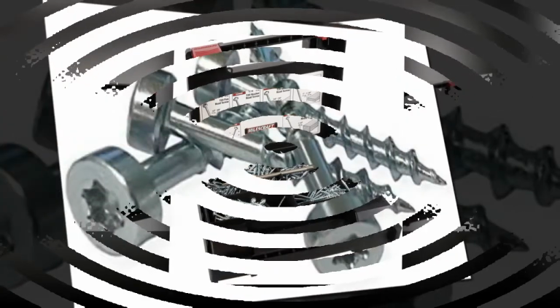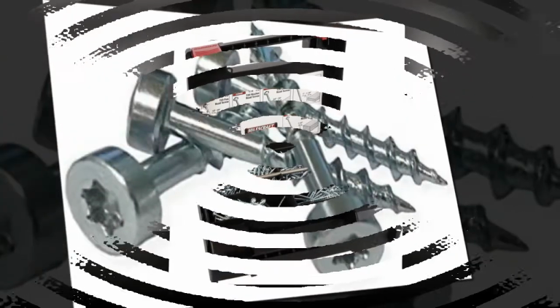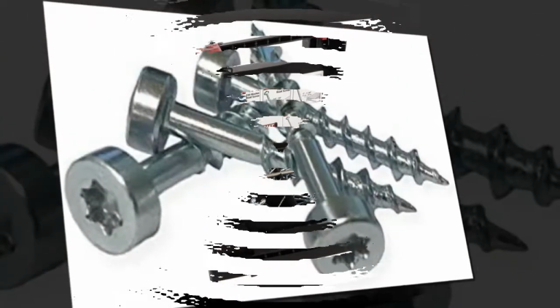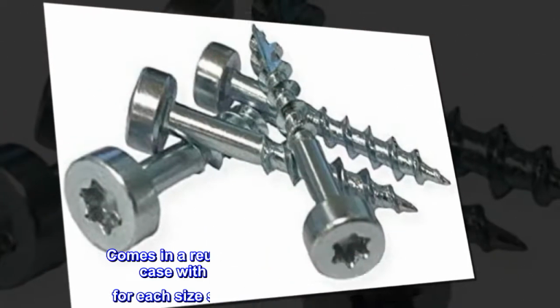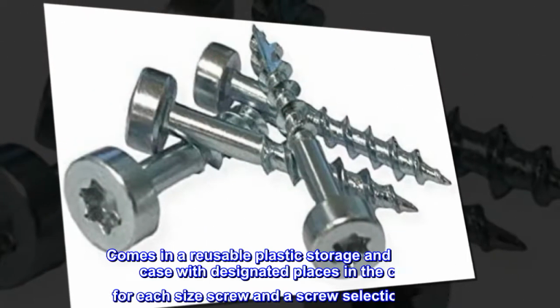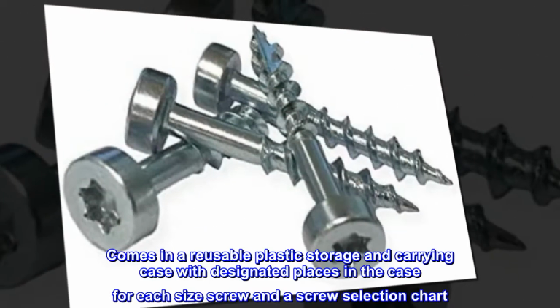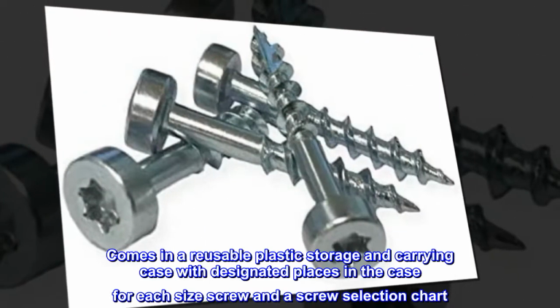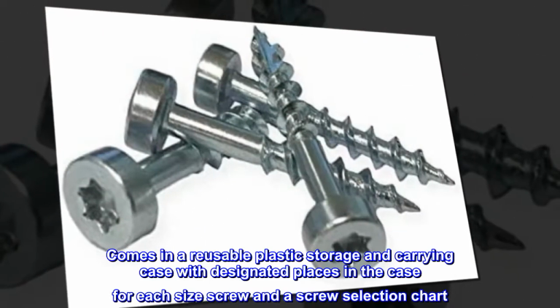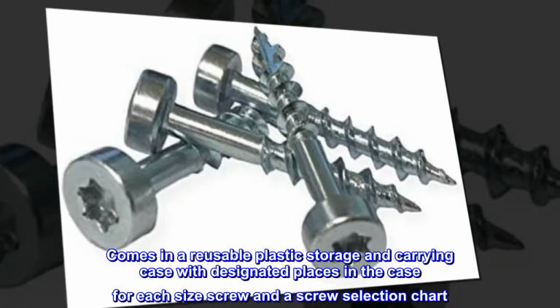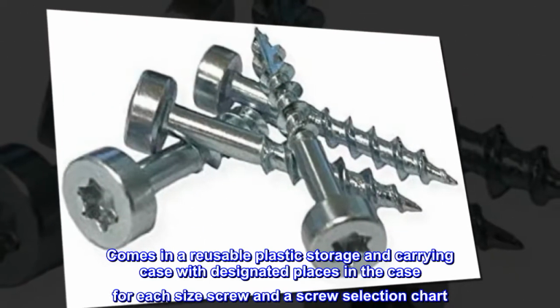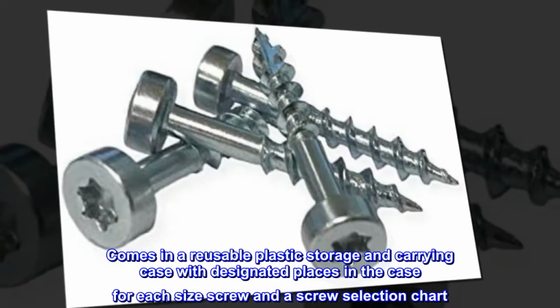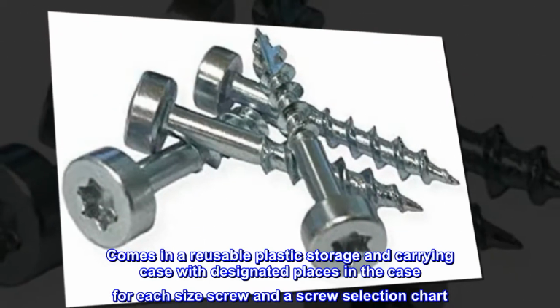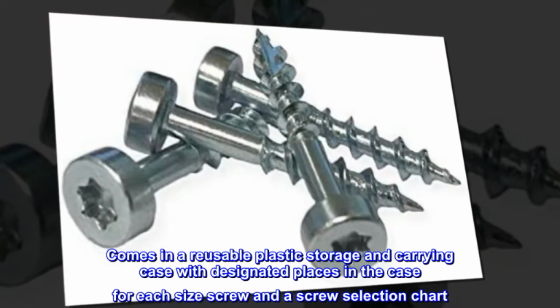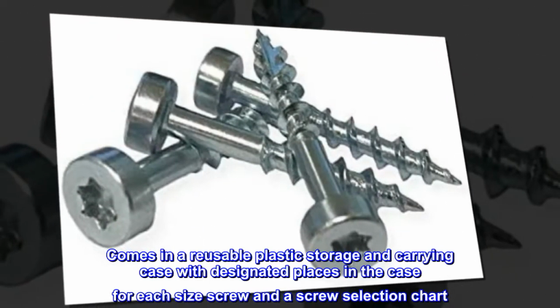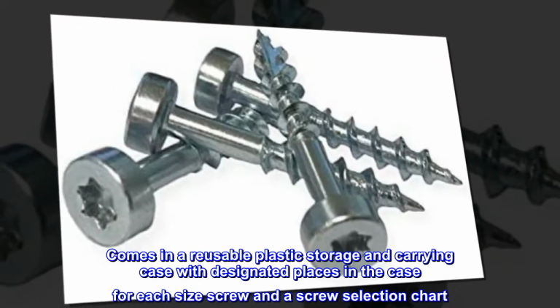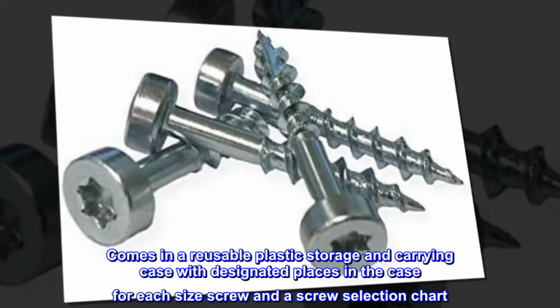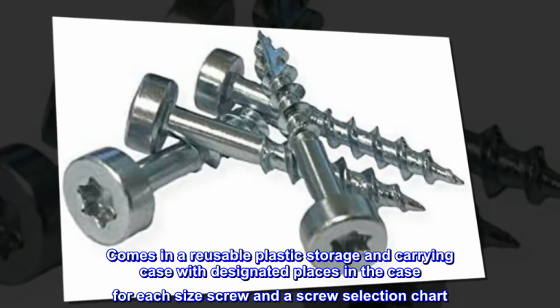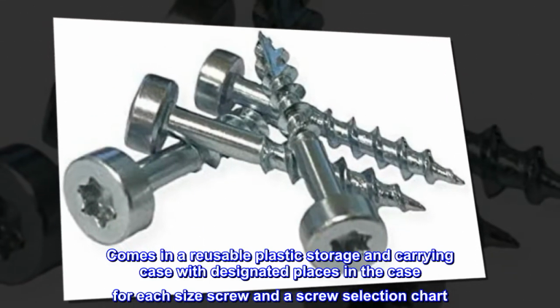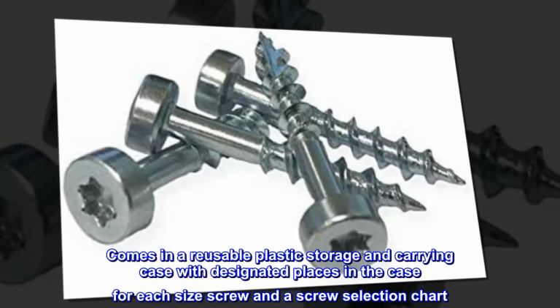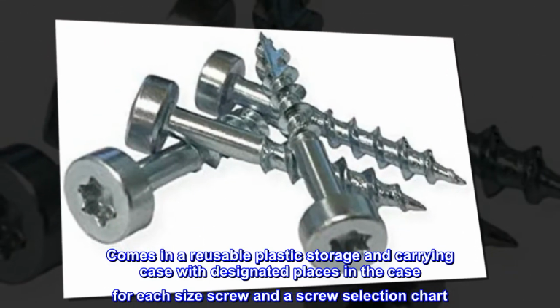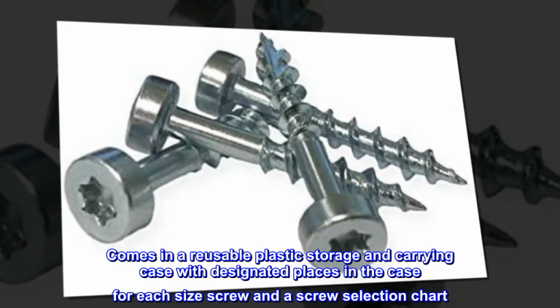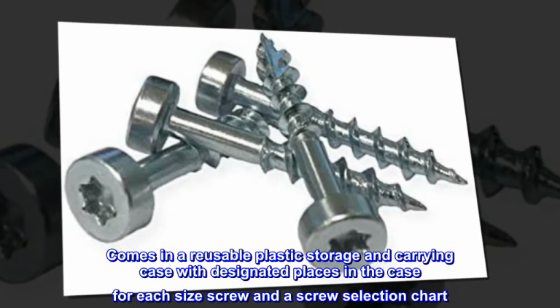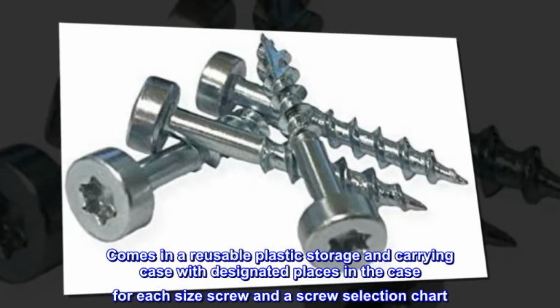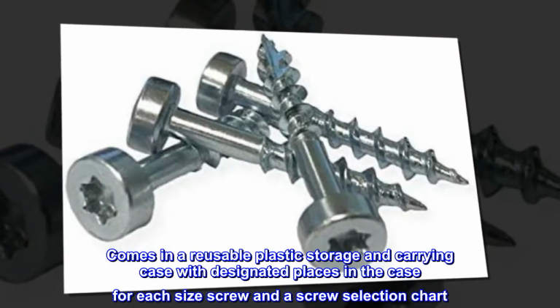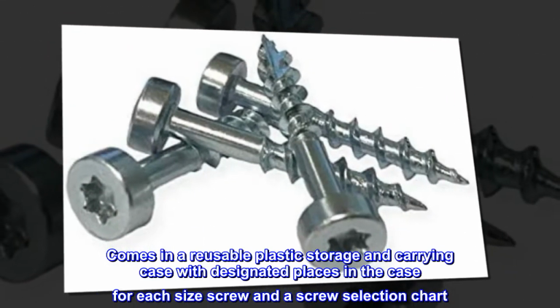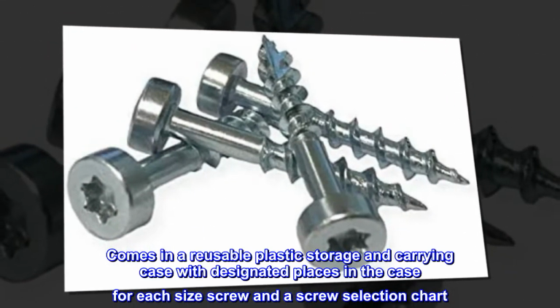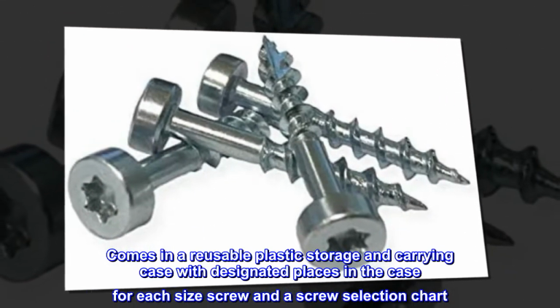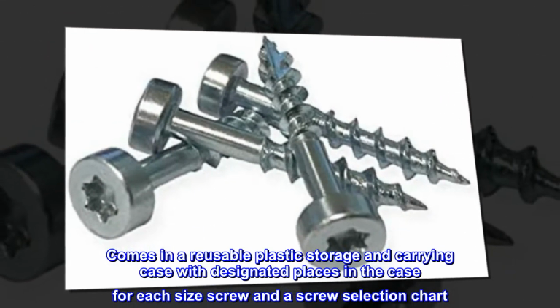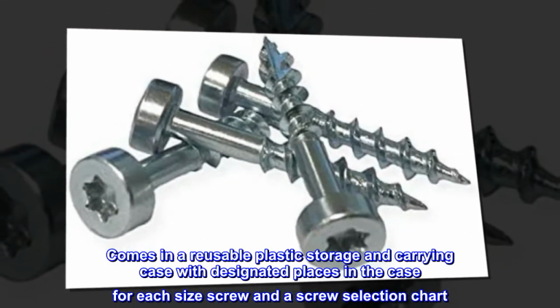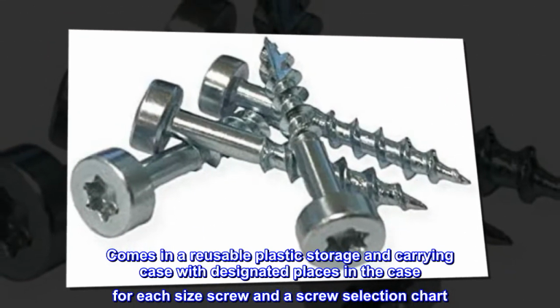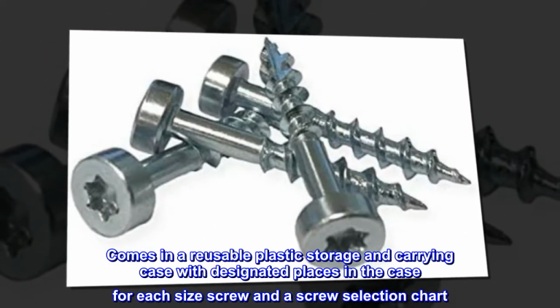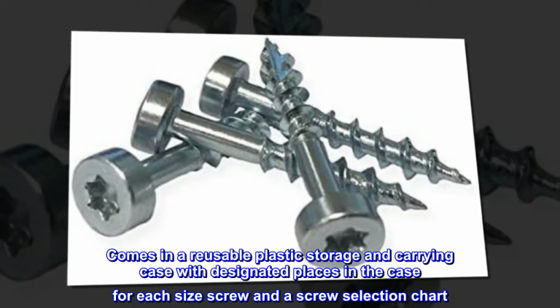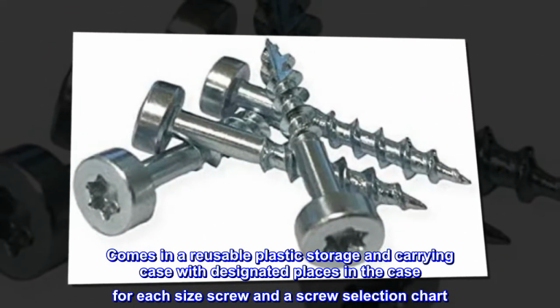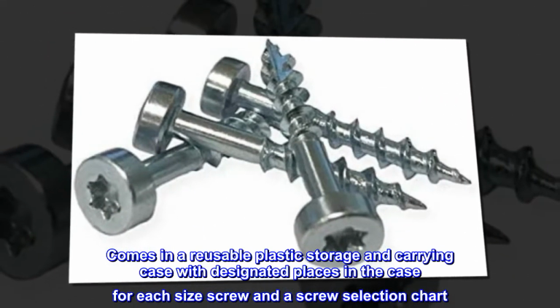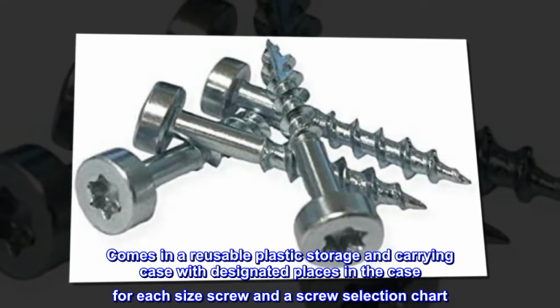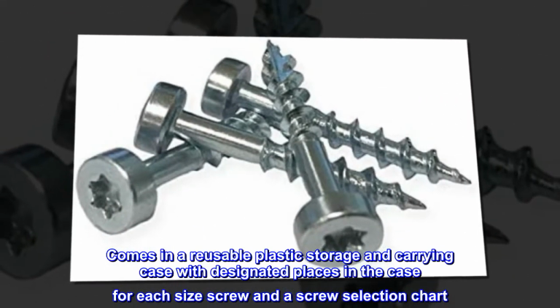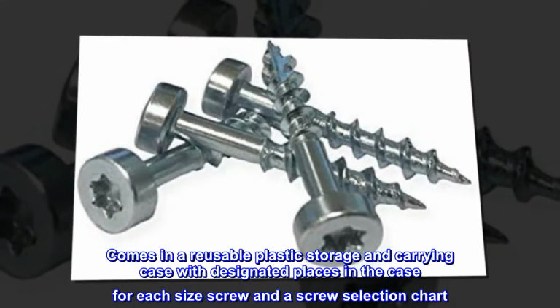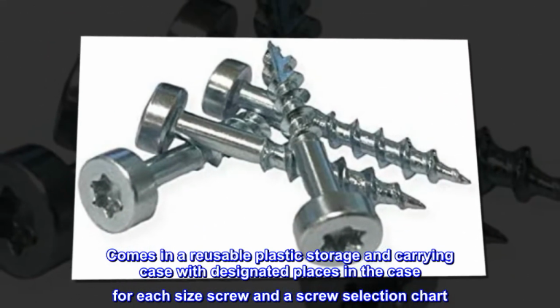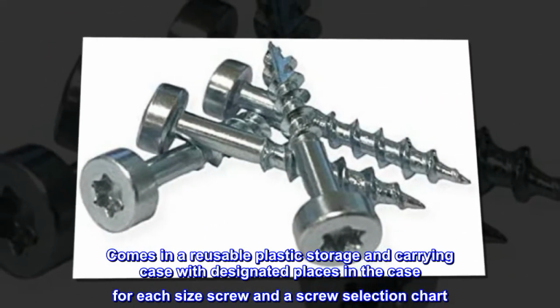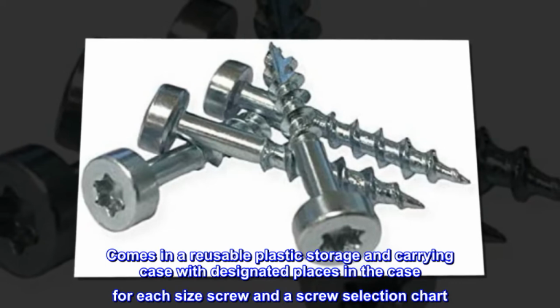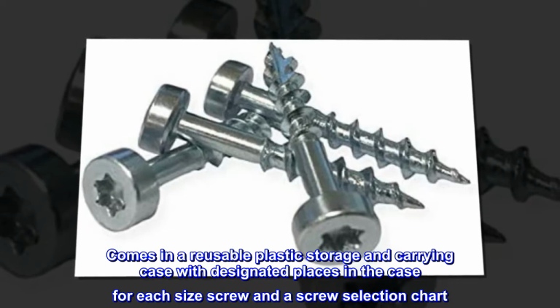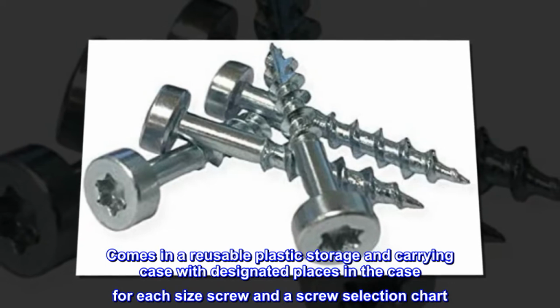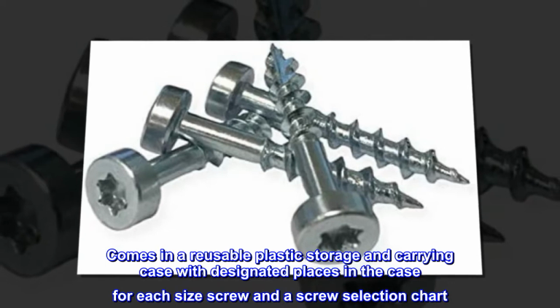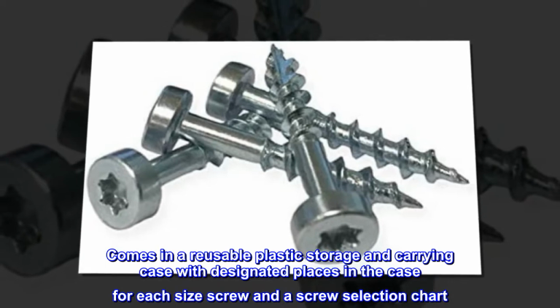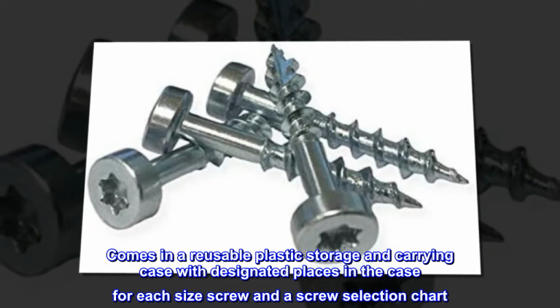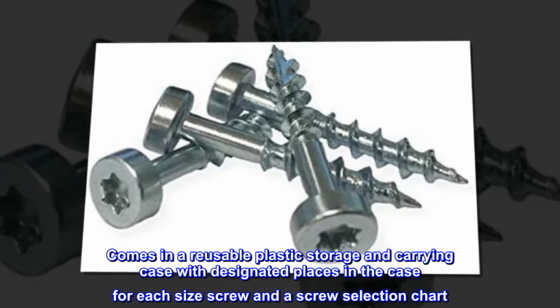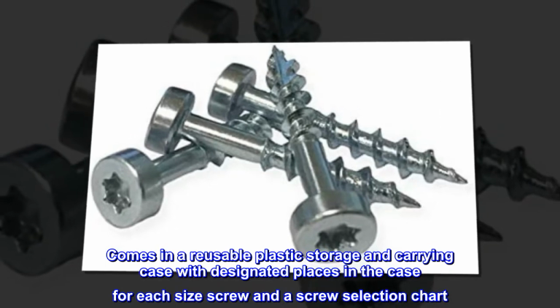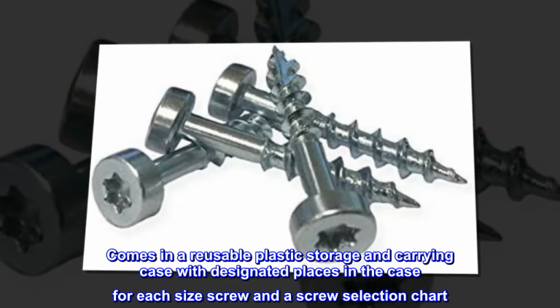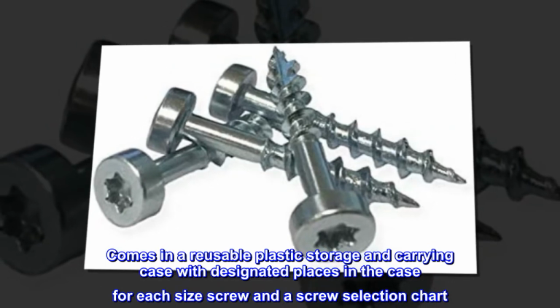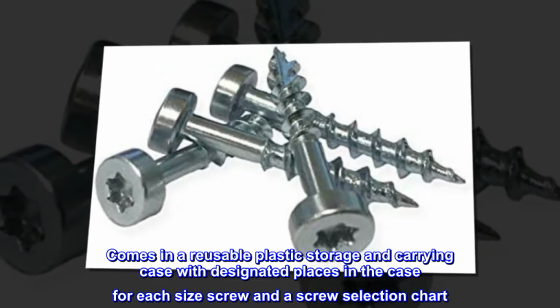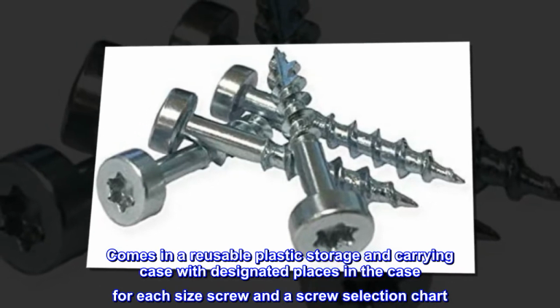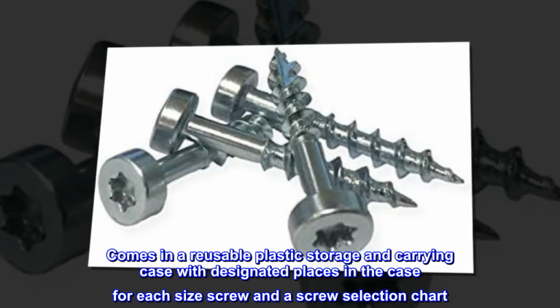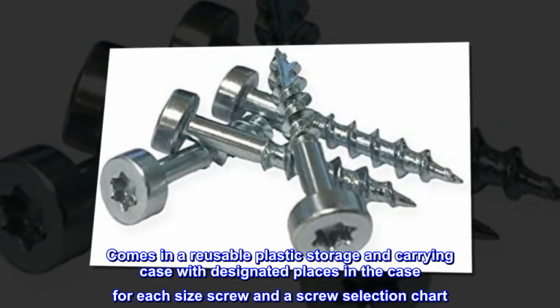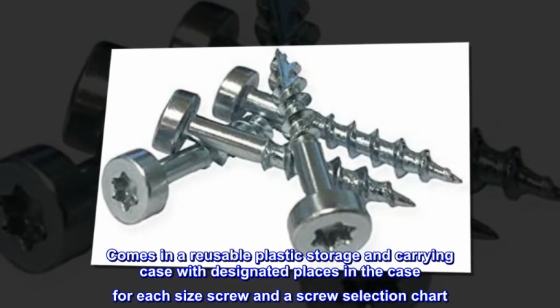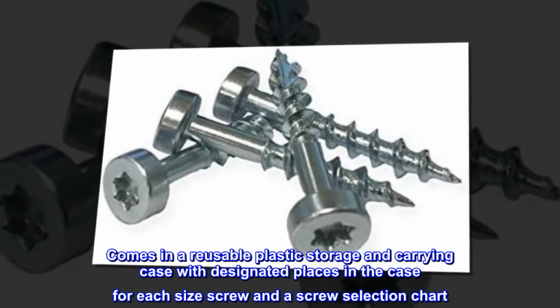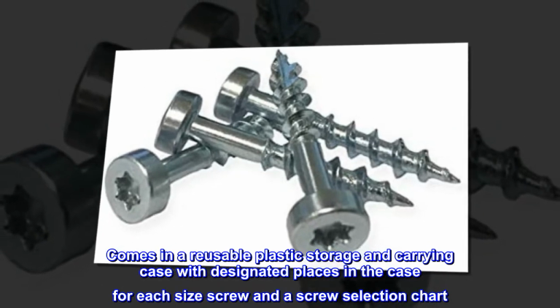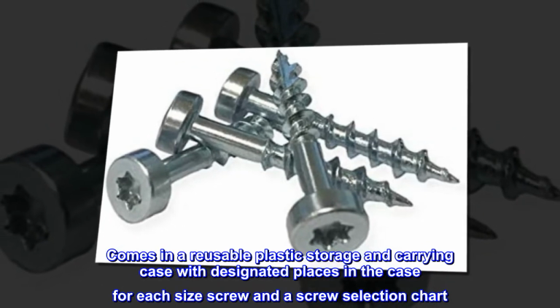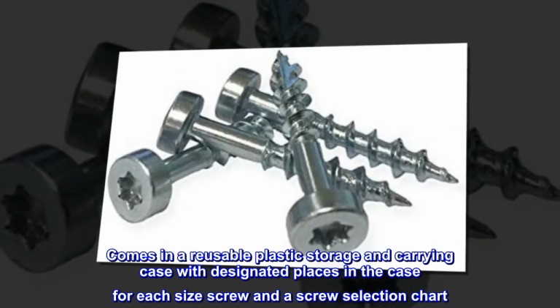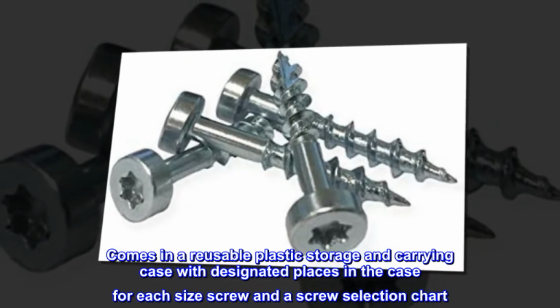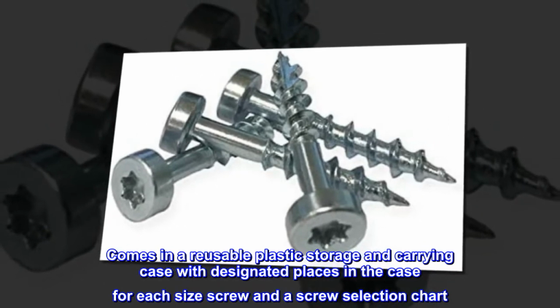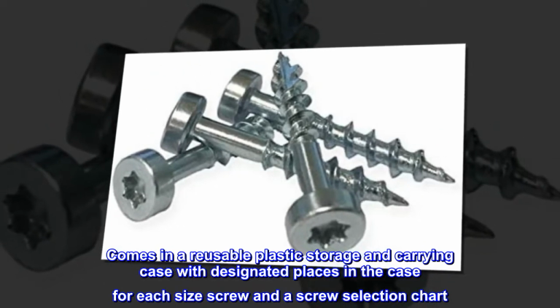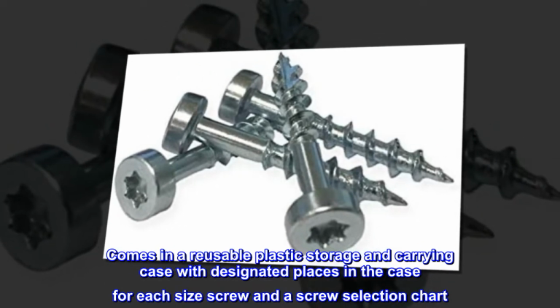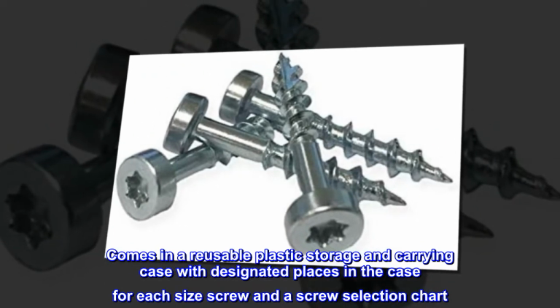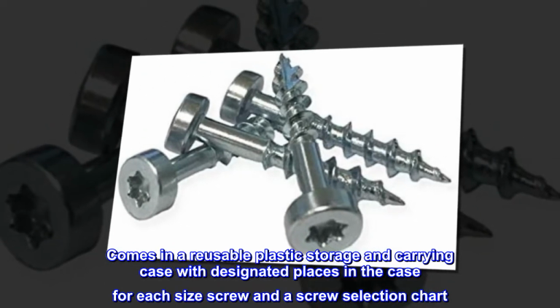Comes in a reusable plastic storage and carrying case with designated places in the case for each size screw and a screw selection chart.